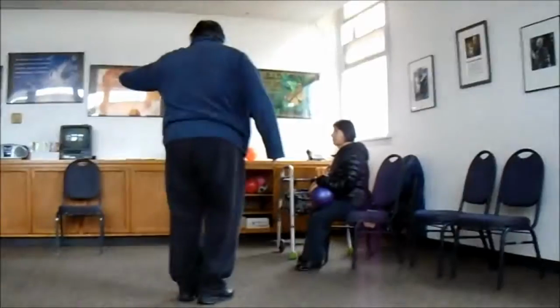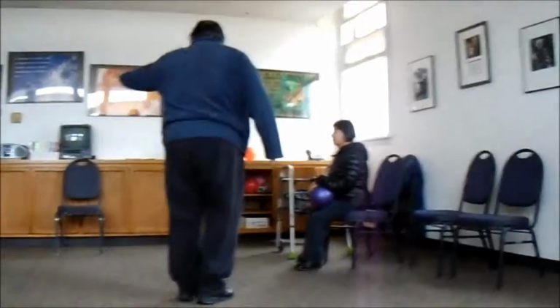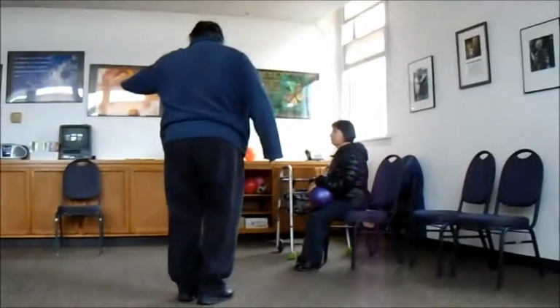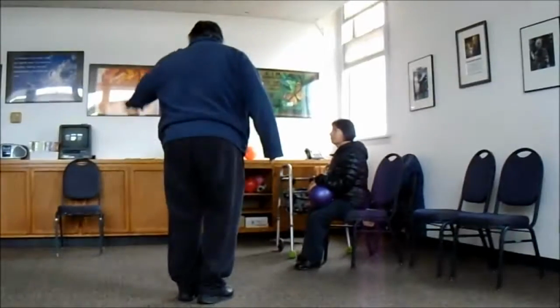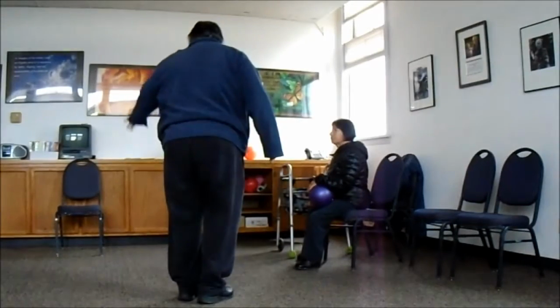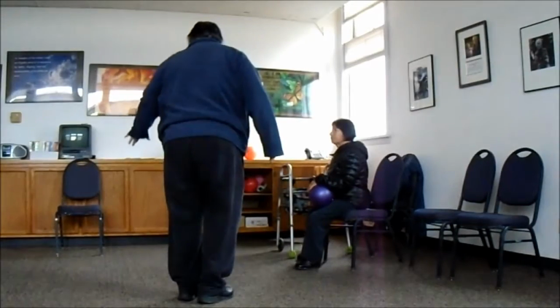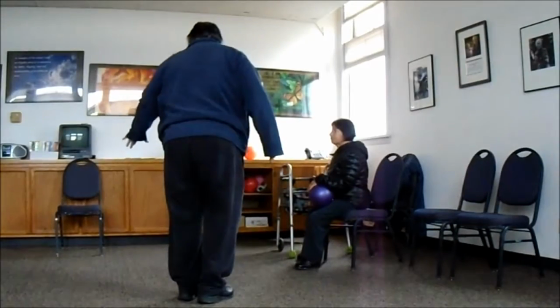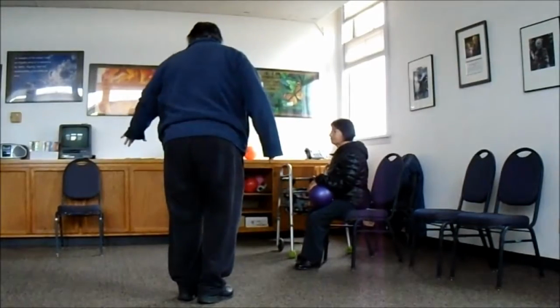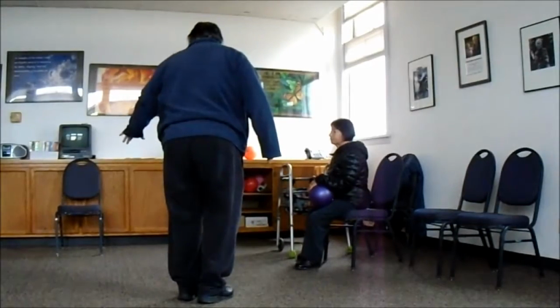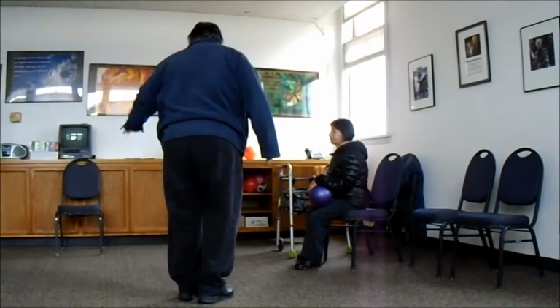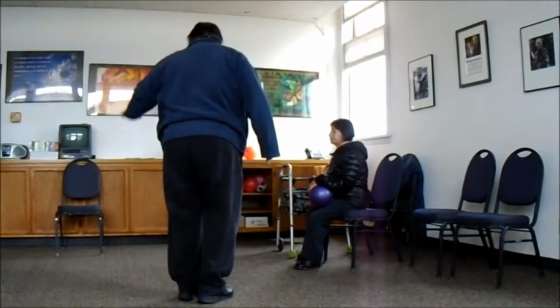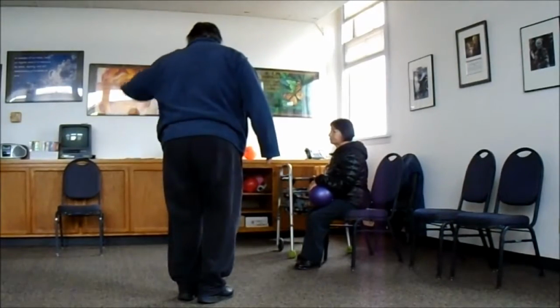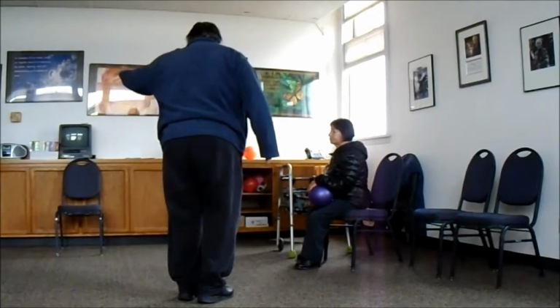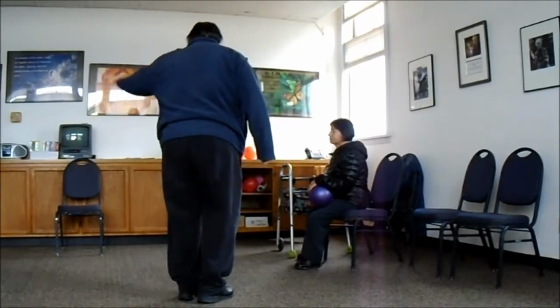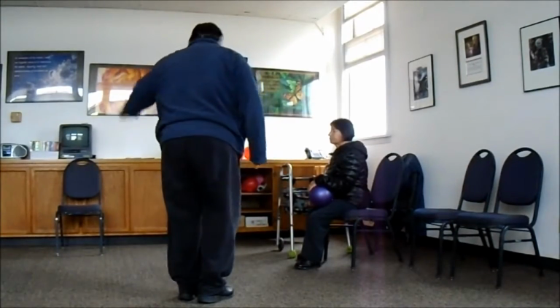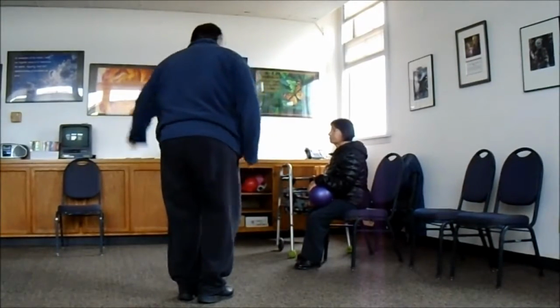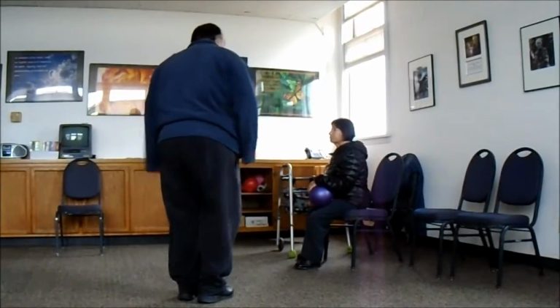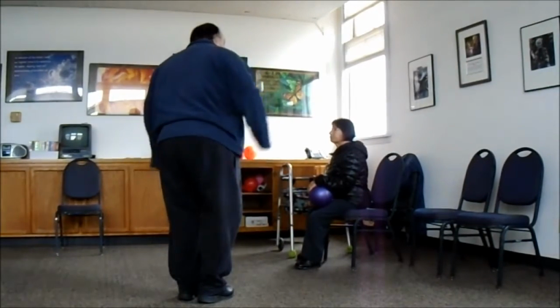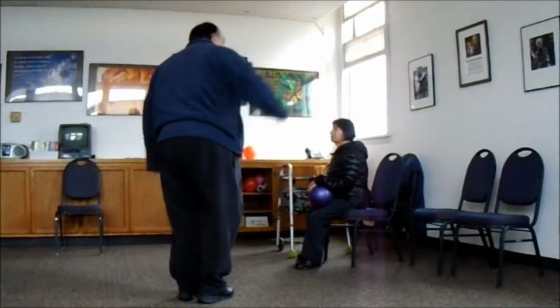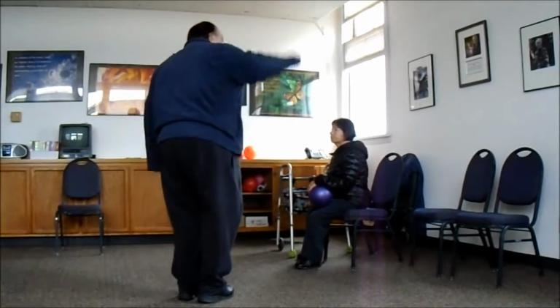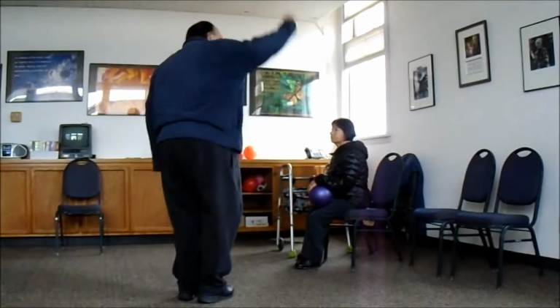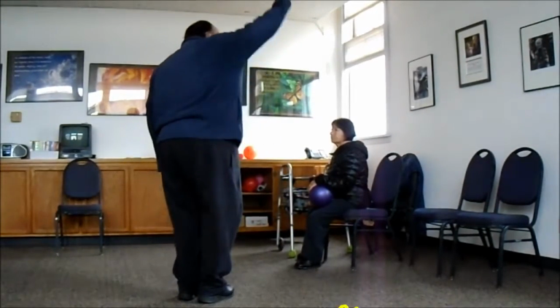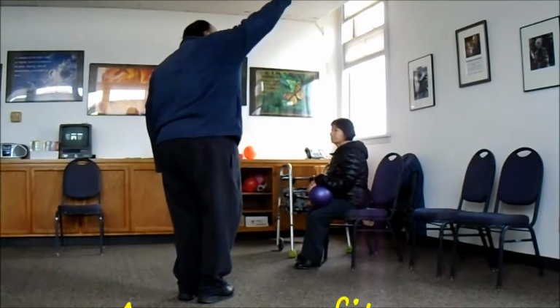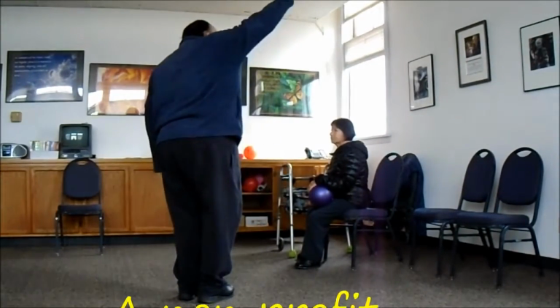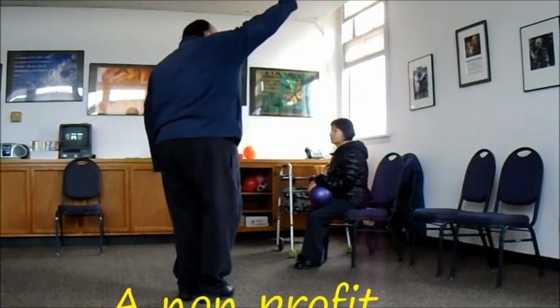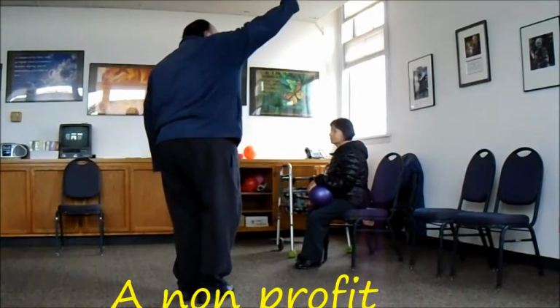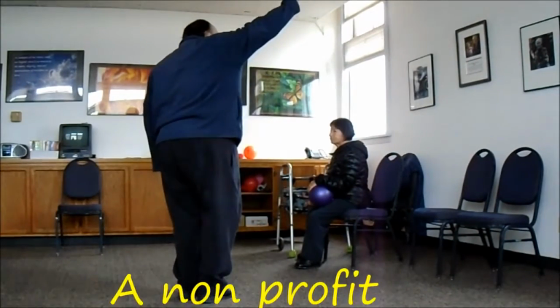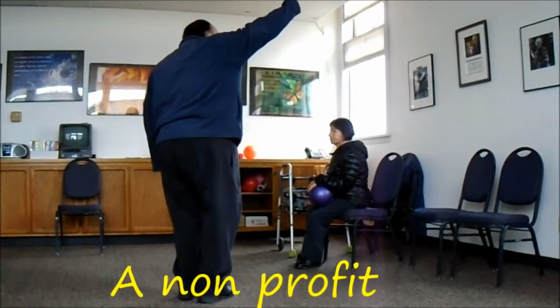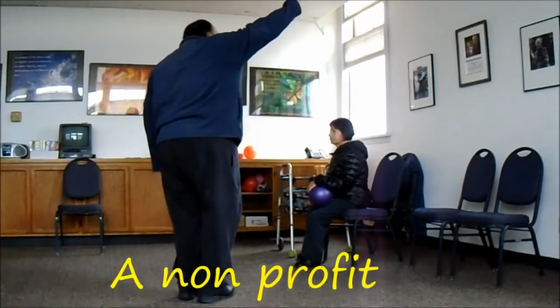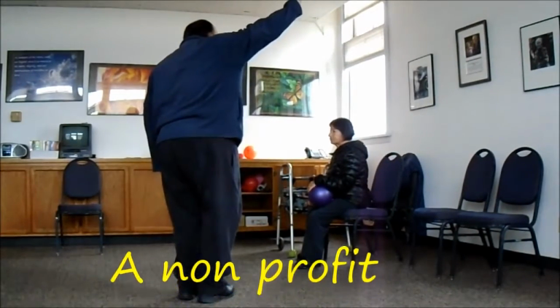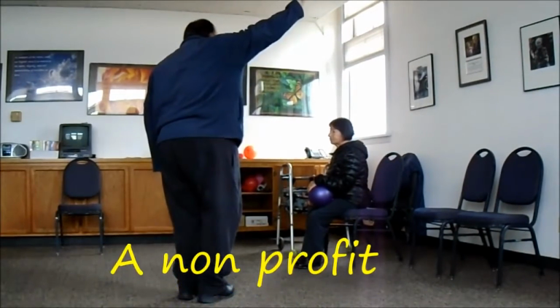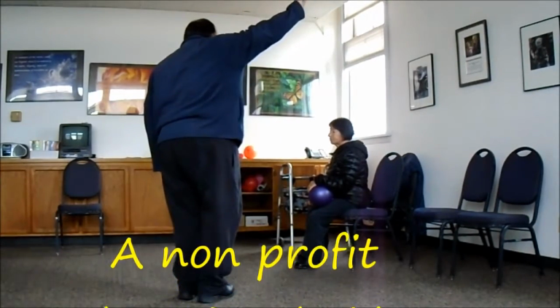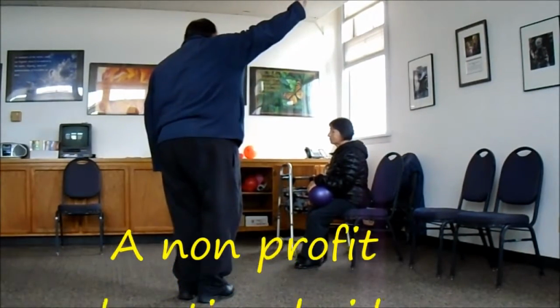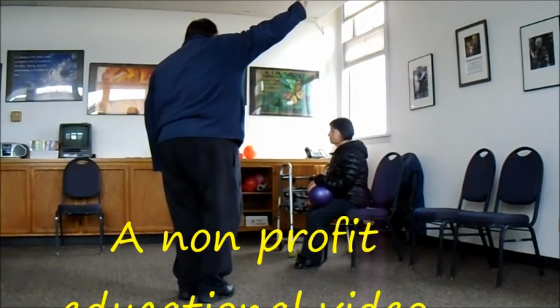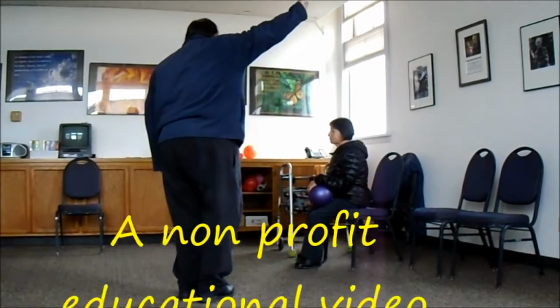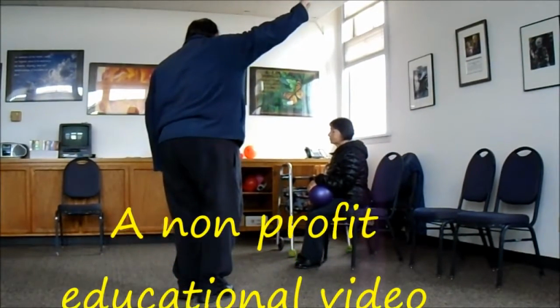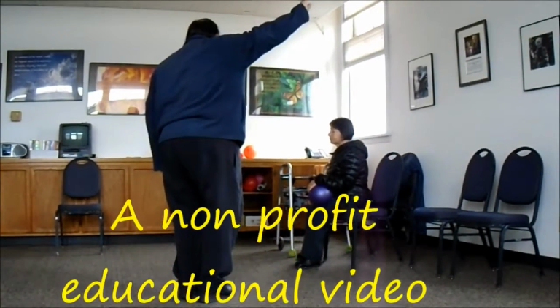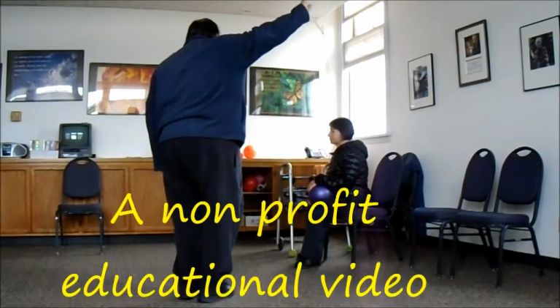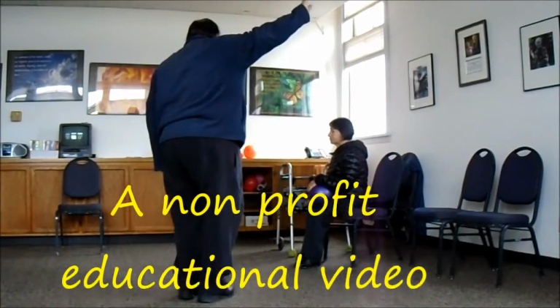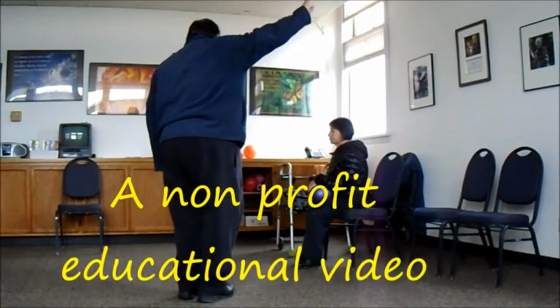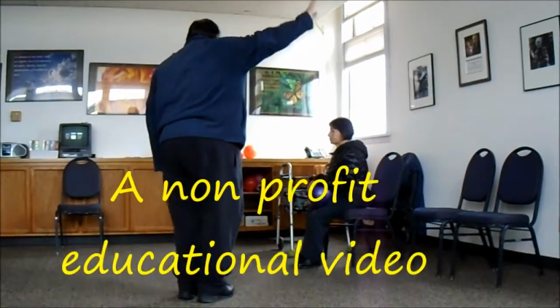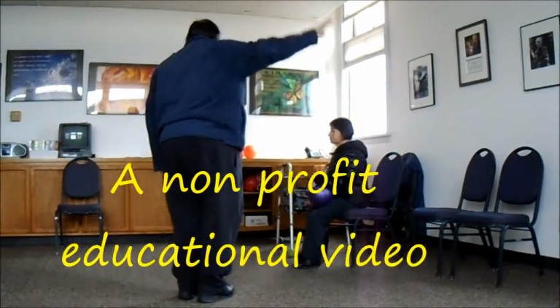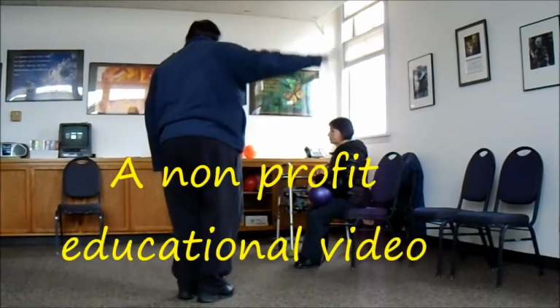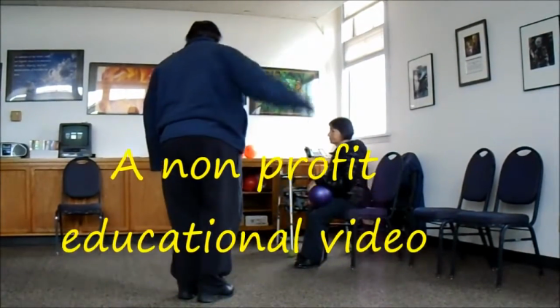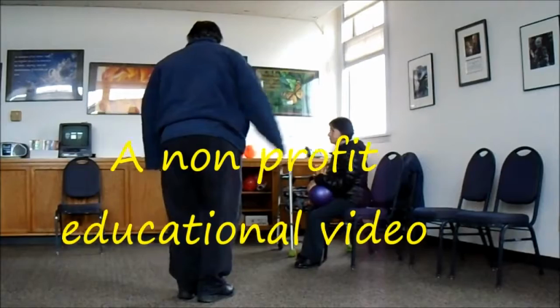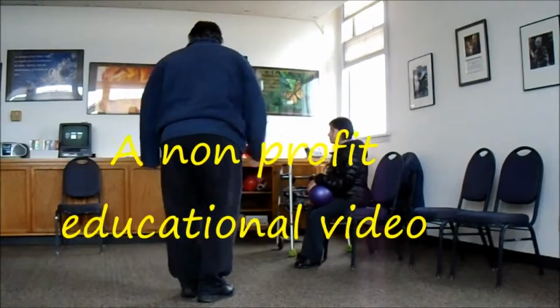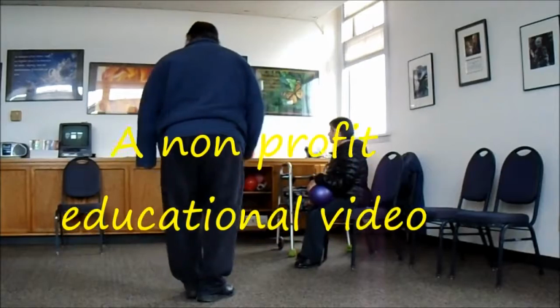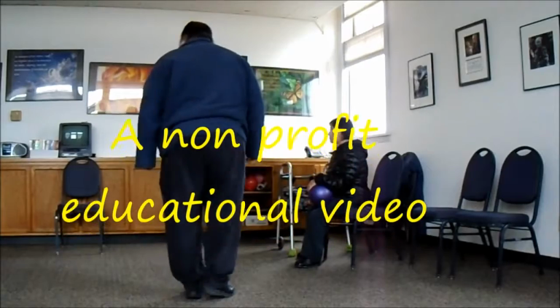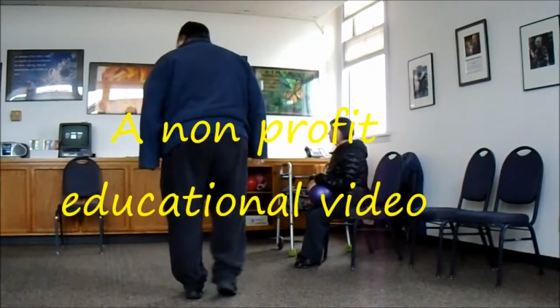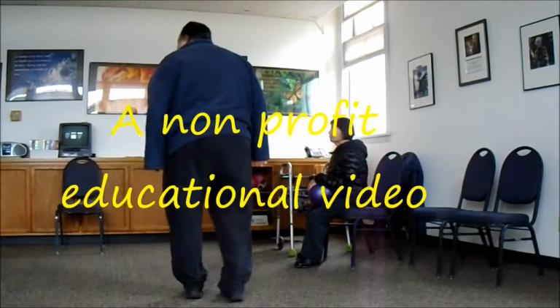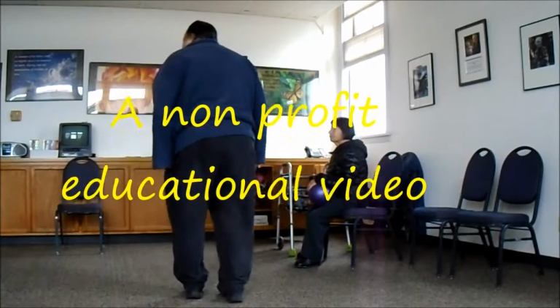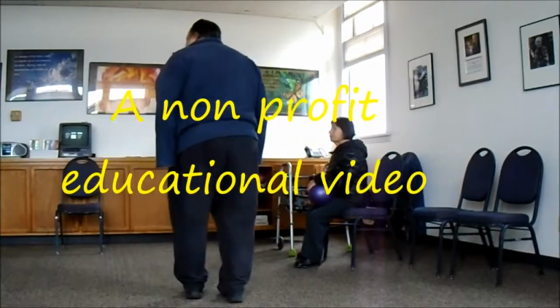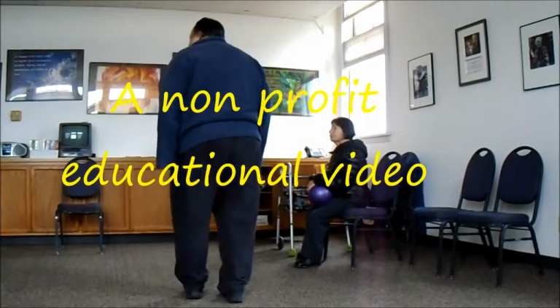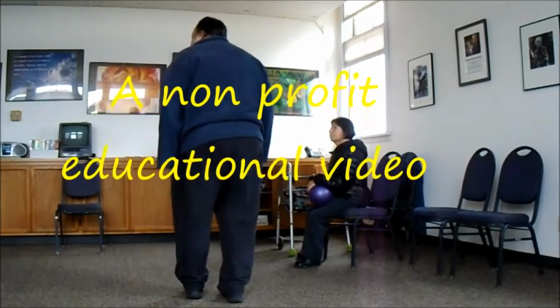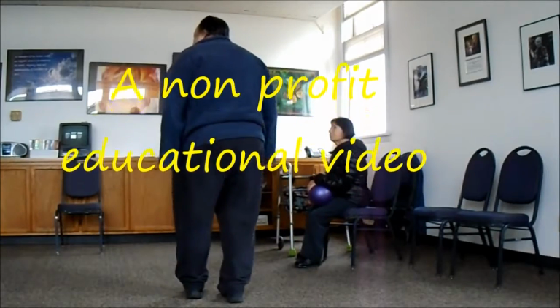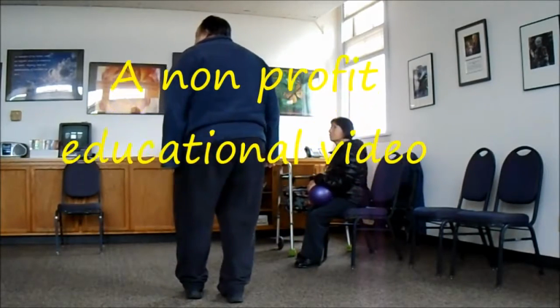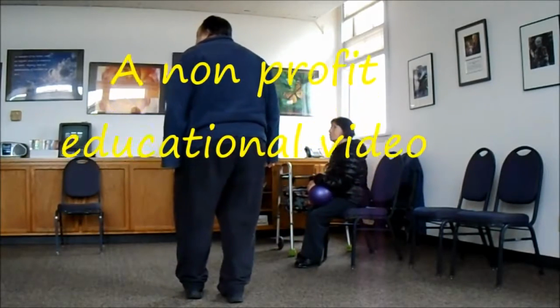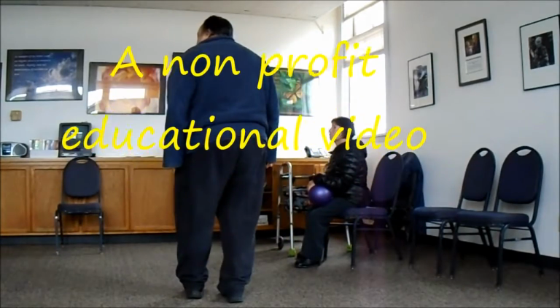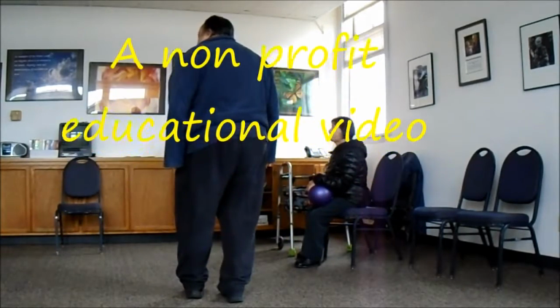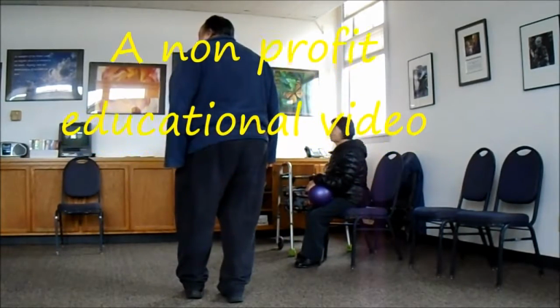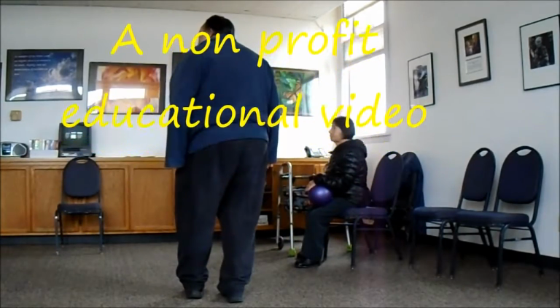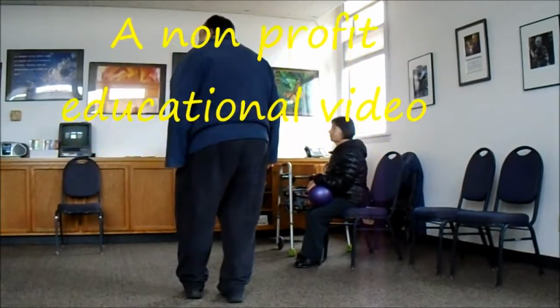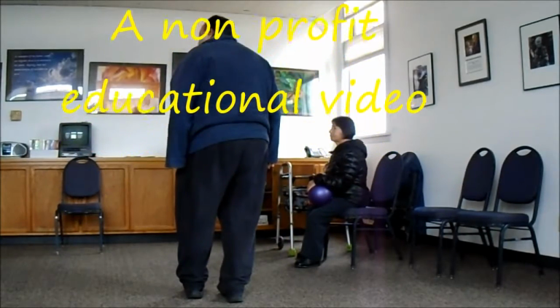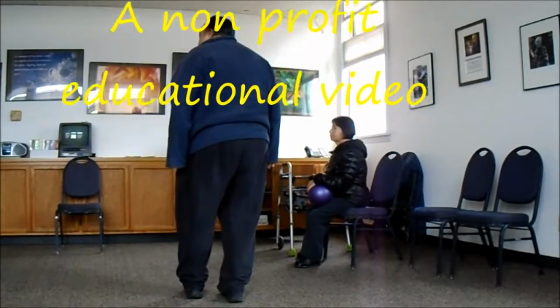Anytime you're facing the circle, it's inside. Anything that's facing the outside is outside. You got that?